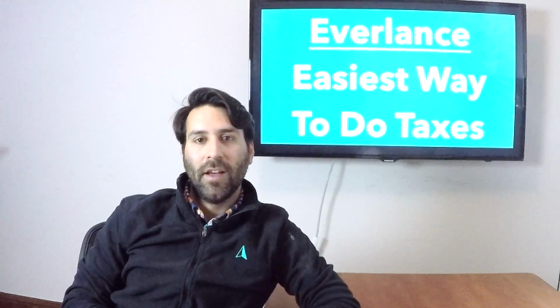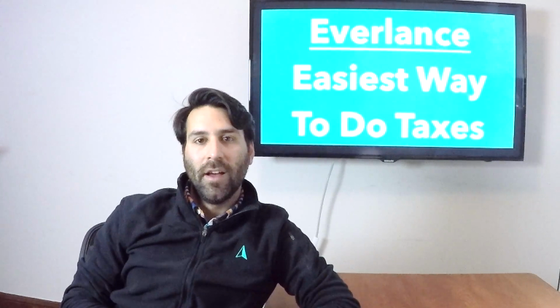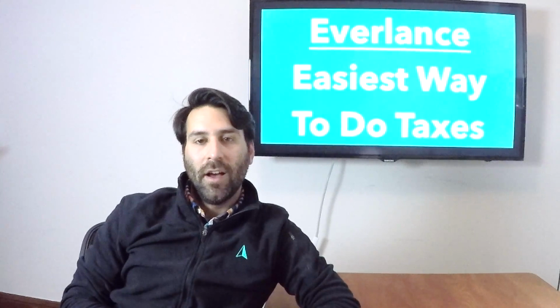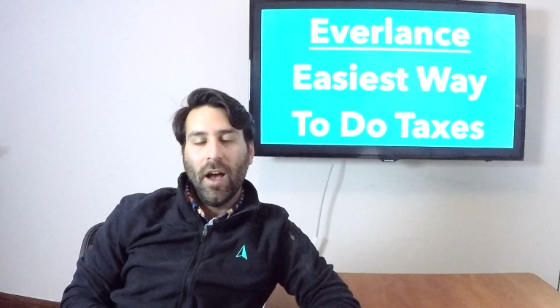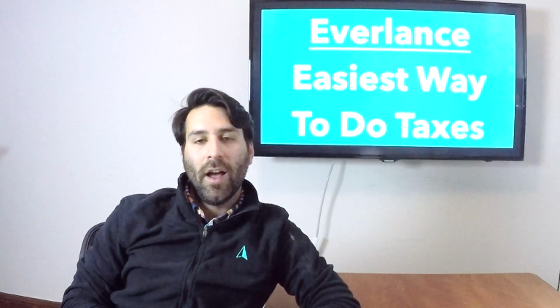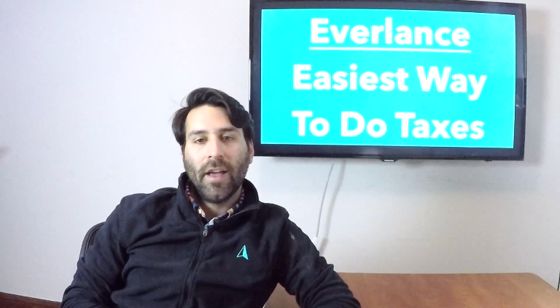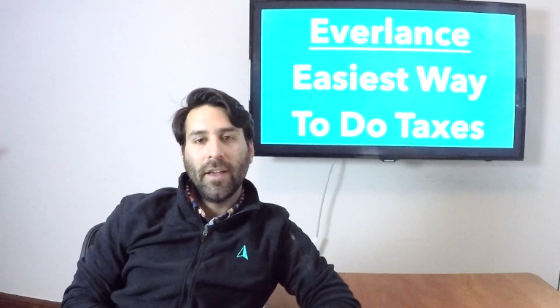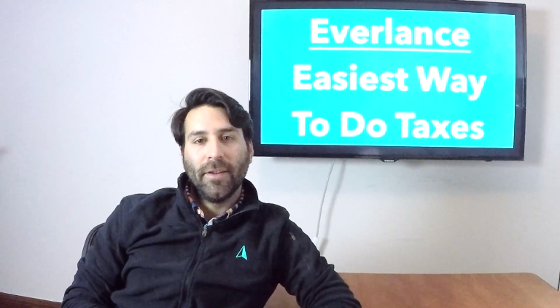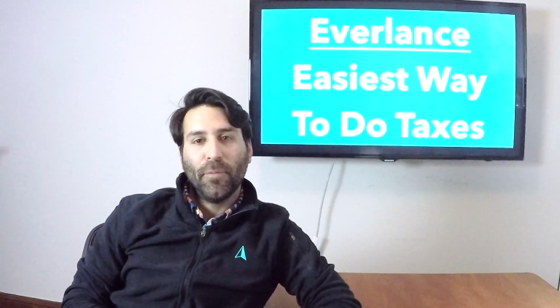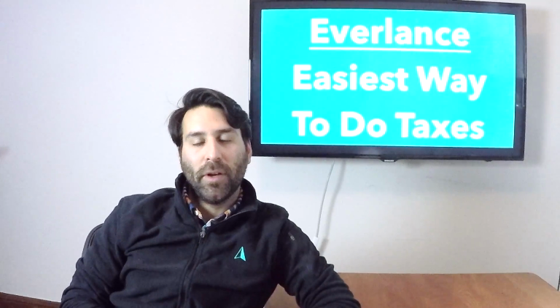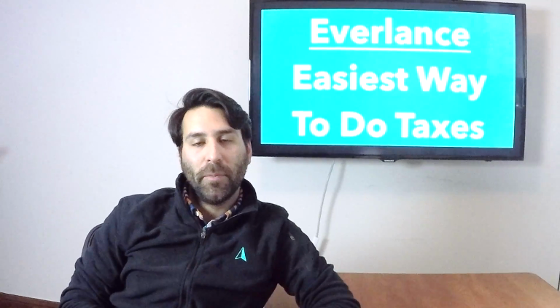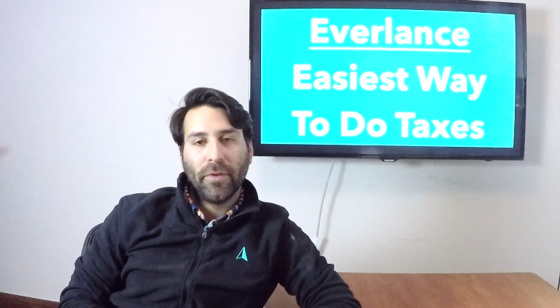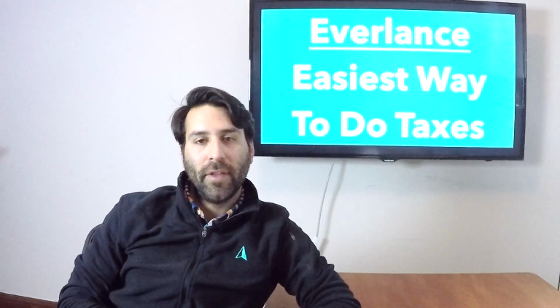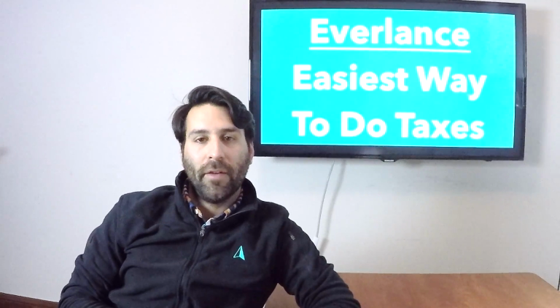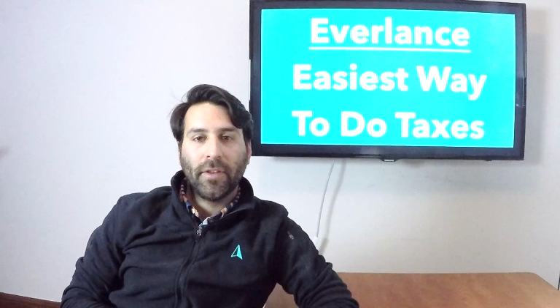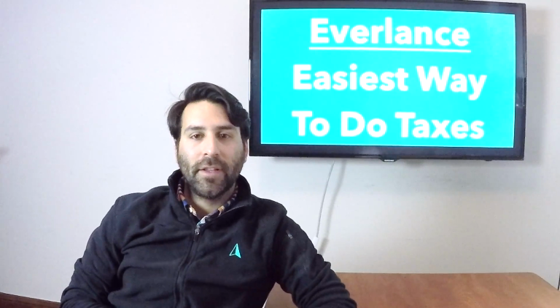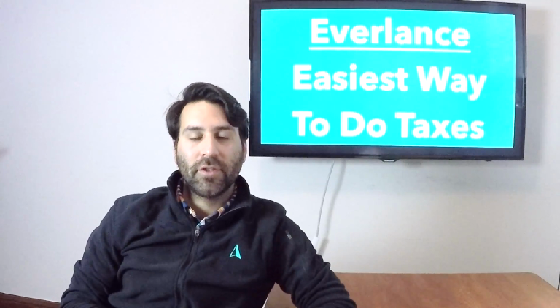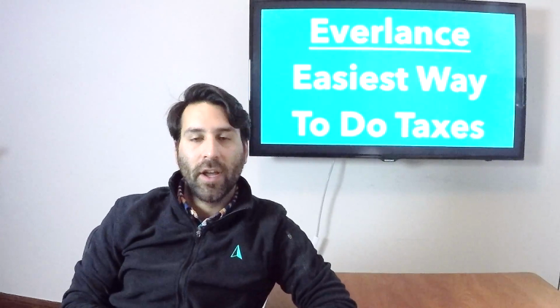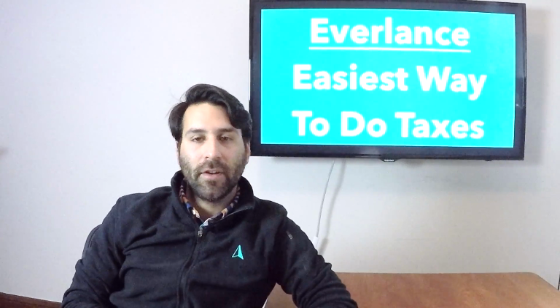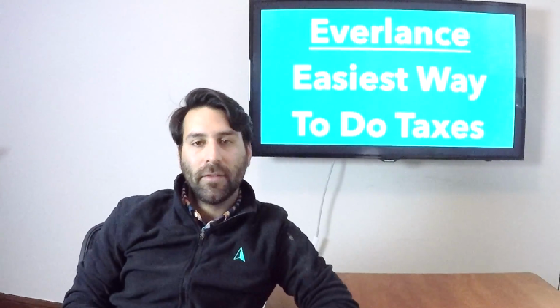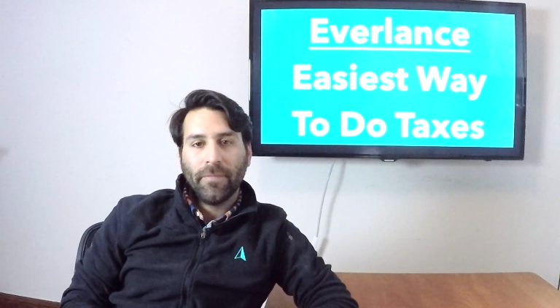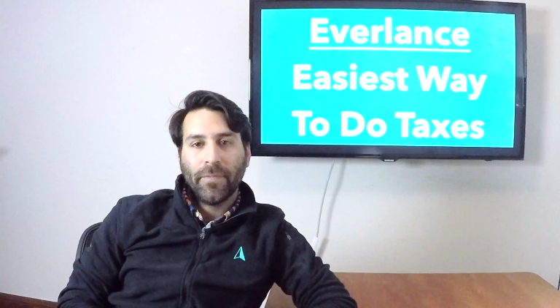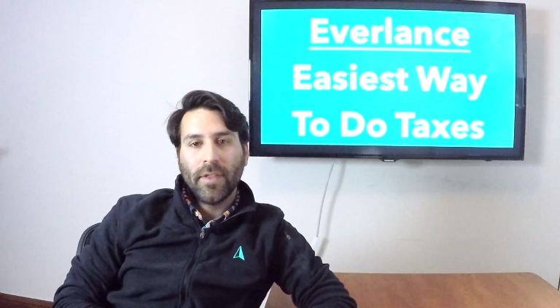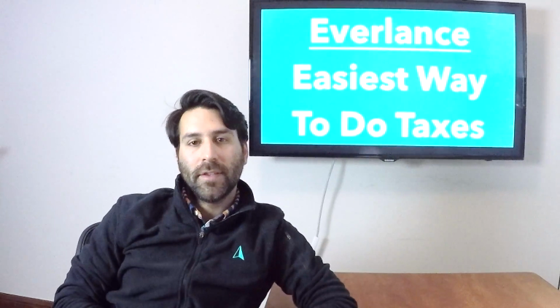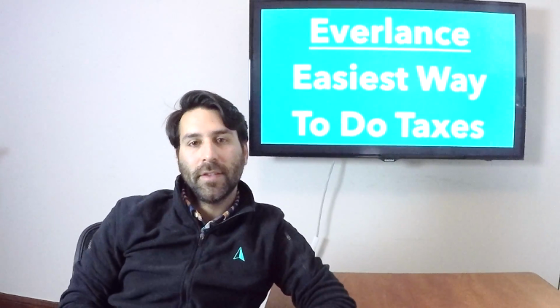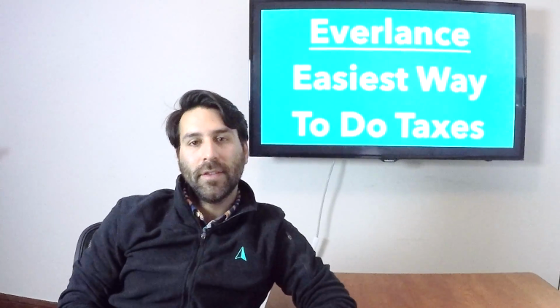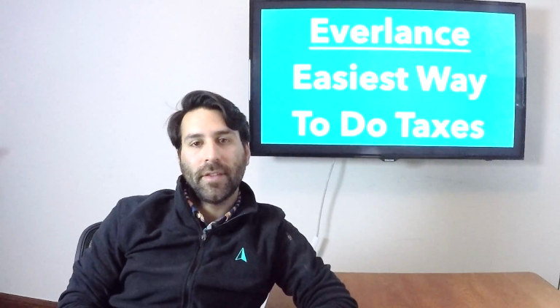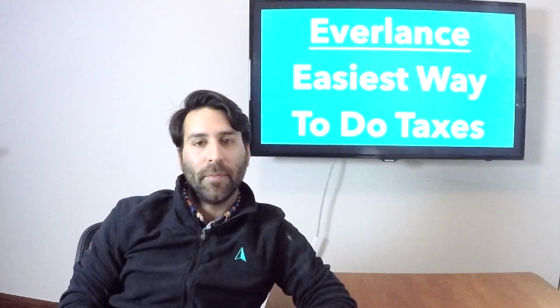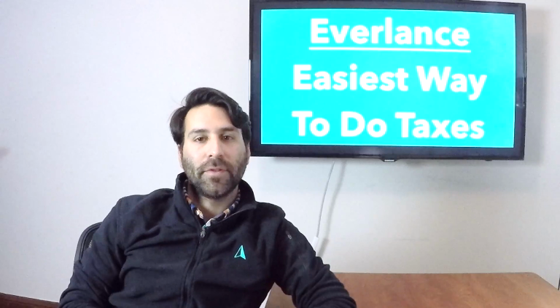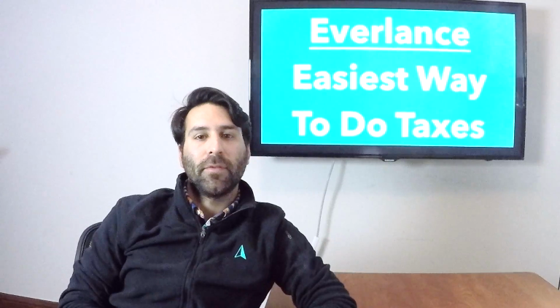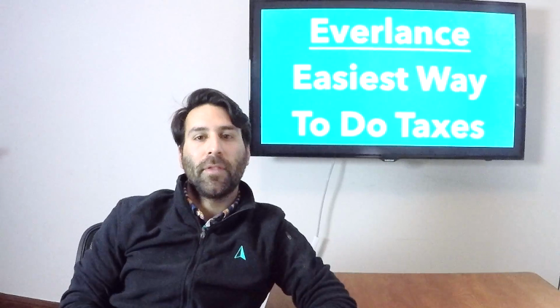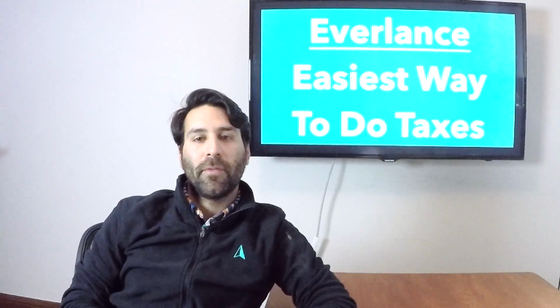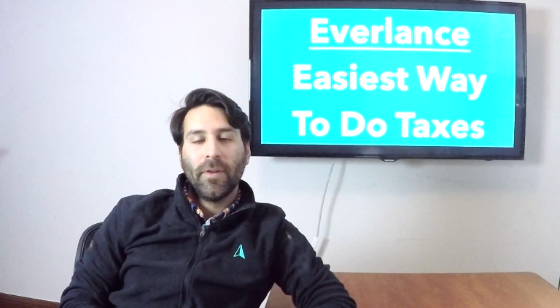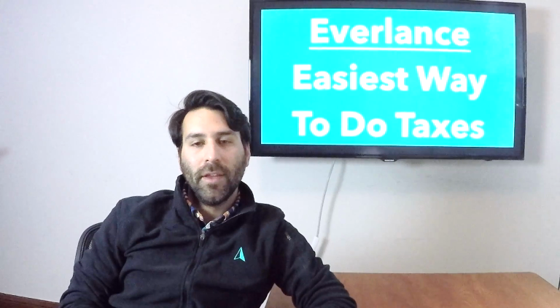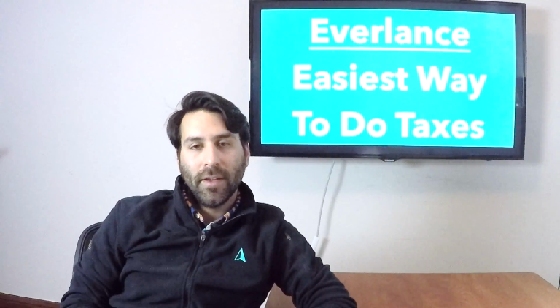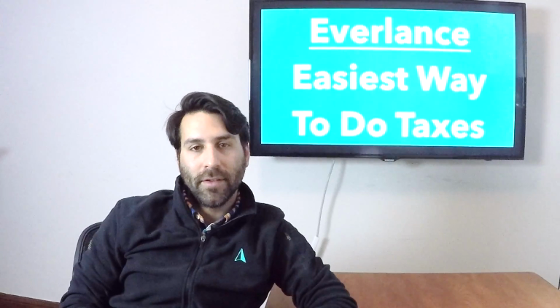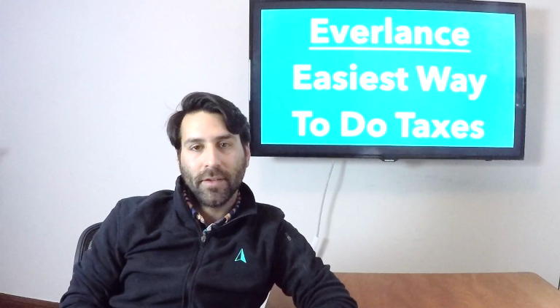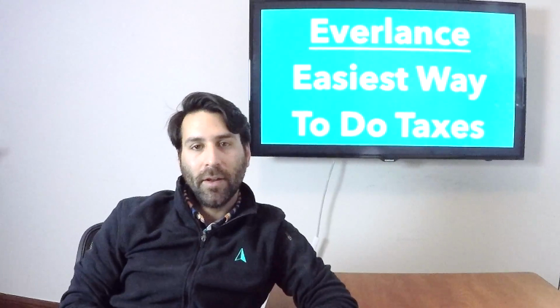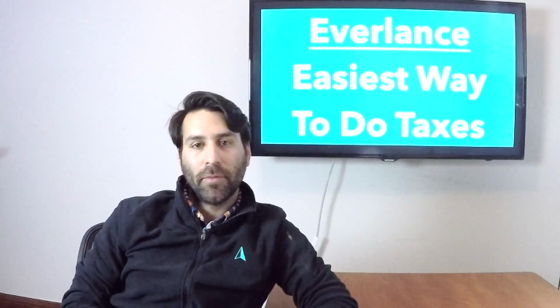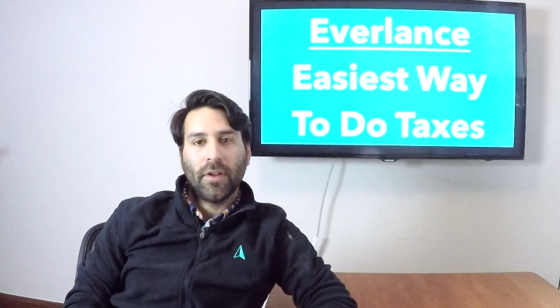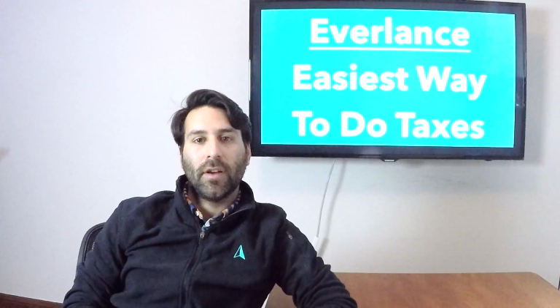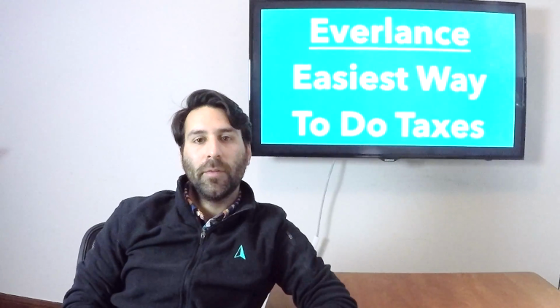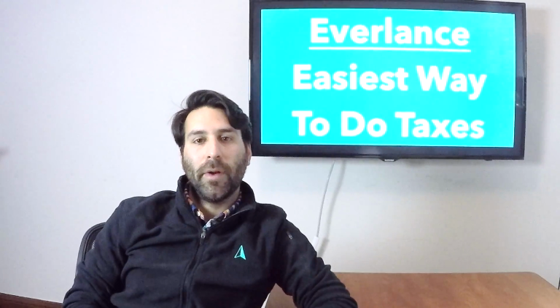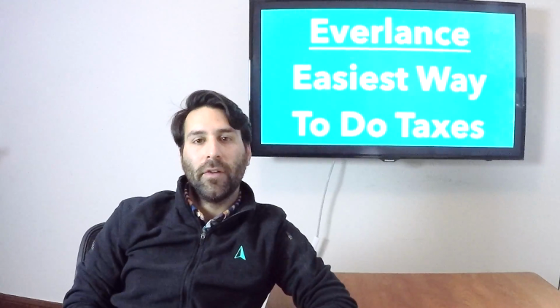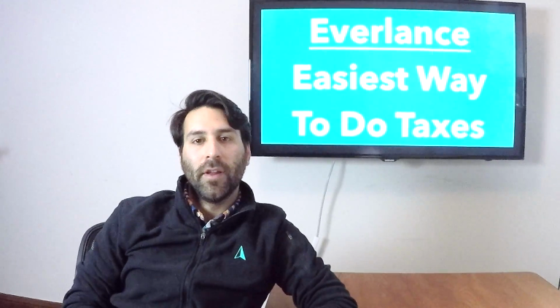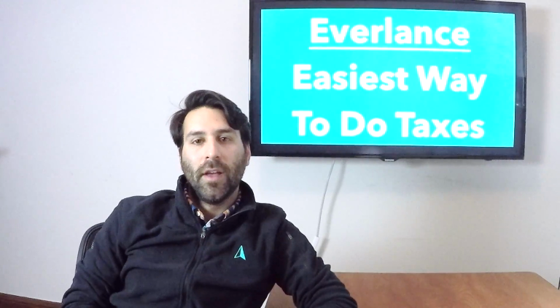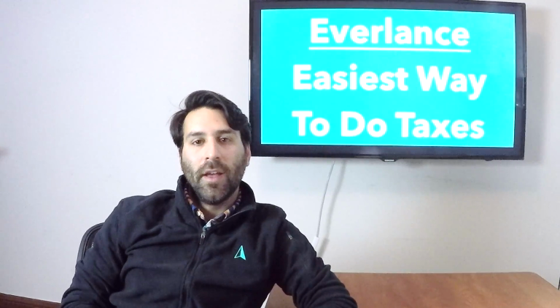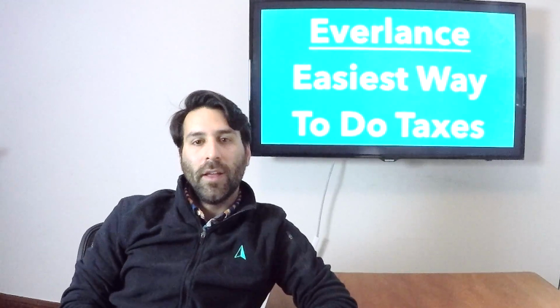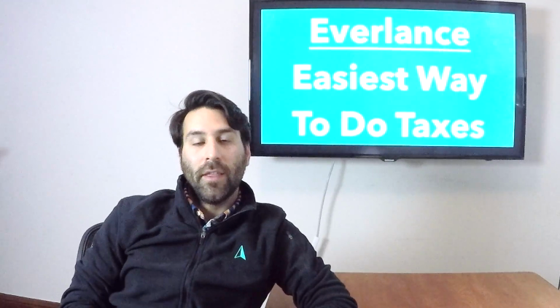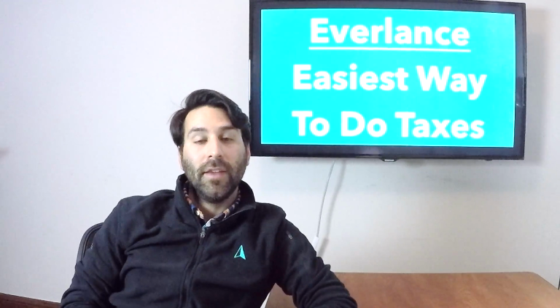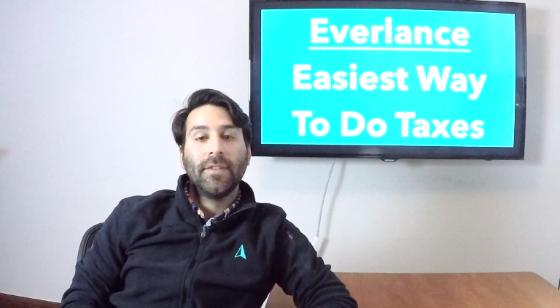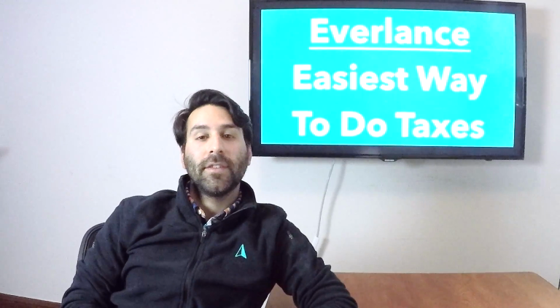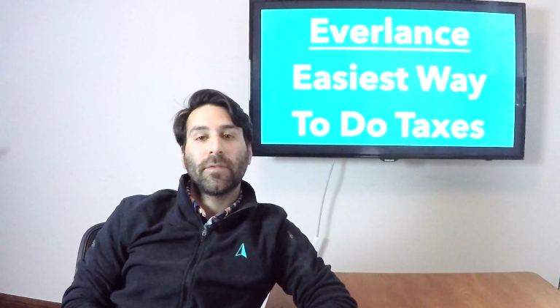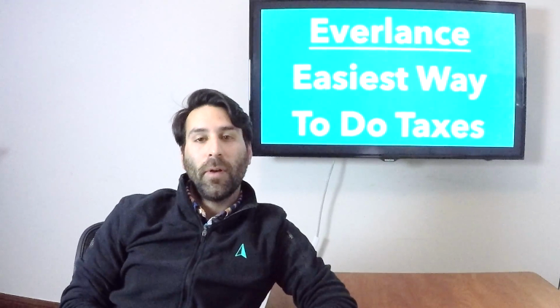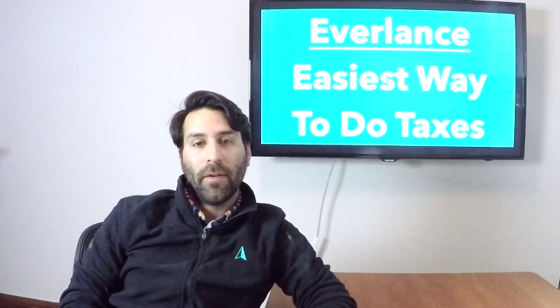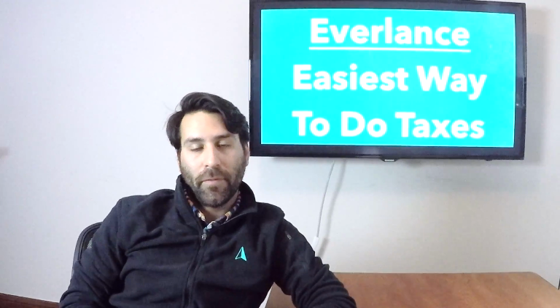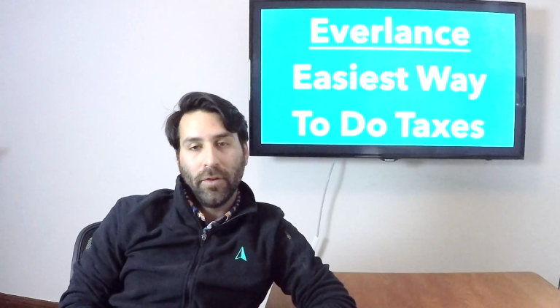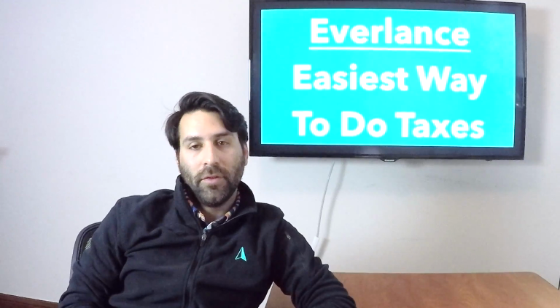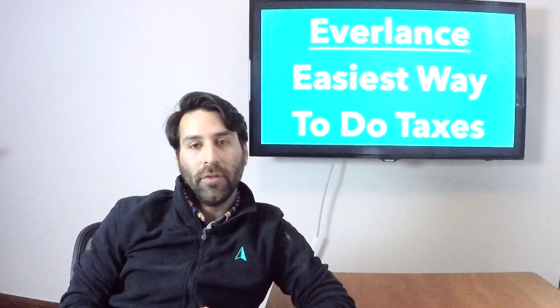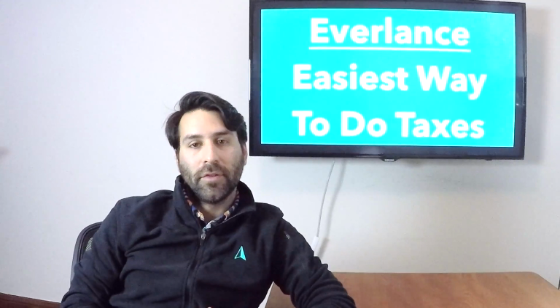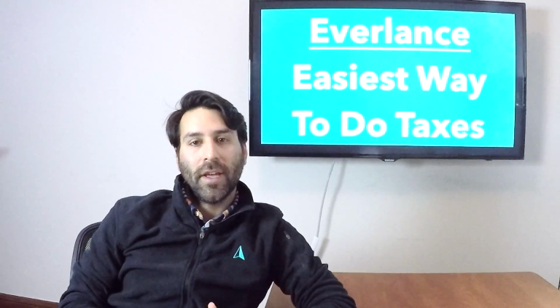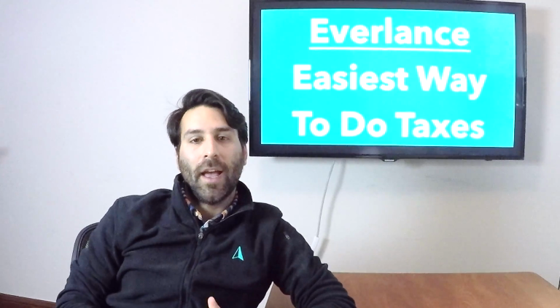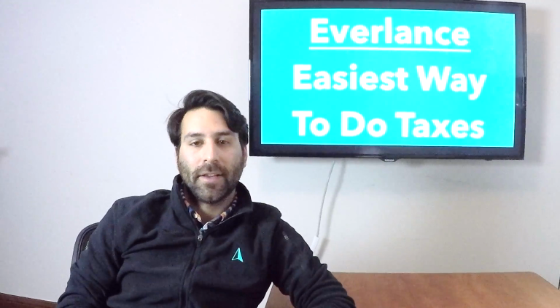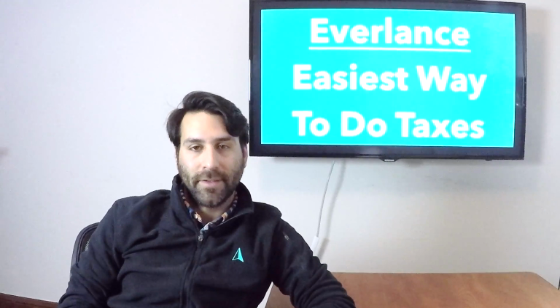Hi and welcome to the Avalanche Channel. This is episode 3 and today we're talking about the easiest way for you to do your taxes.